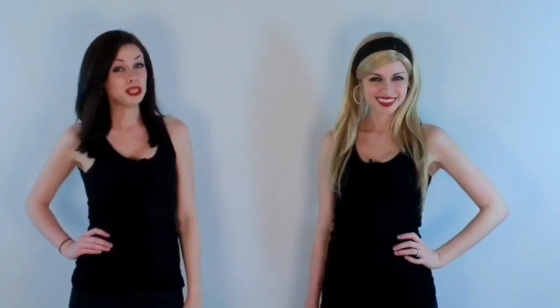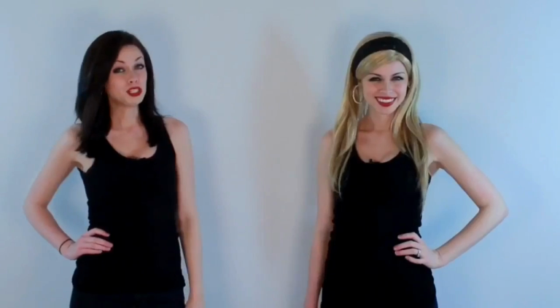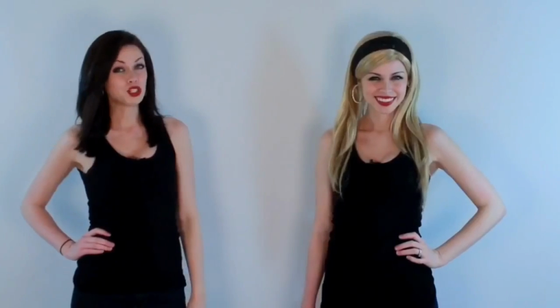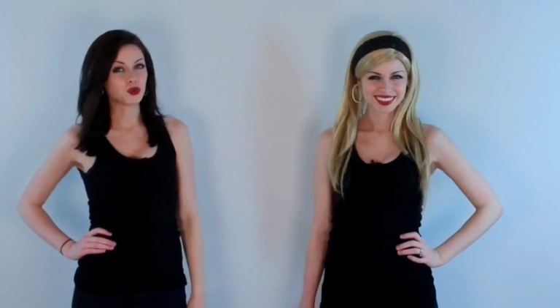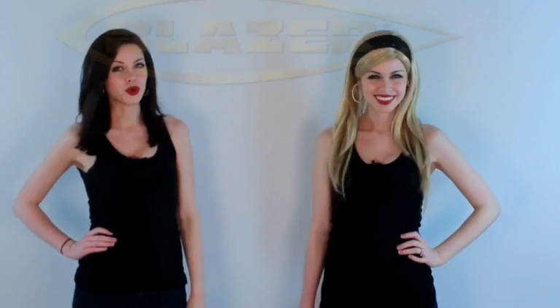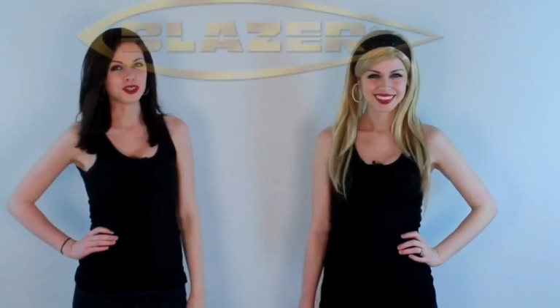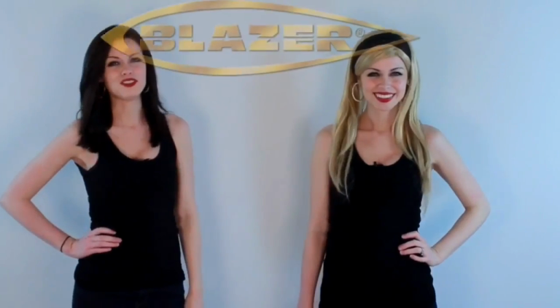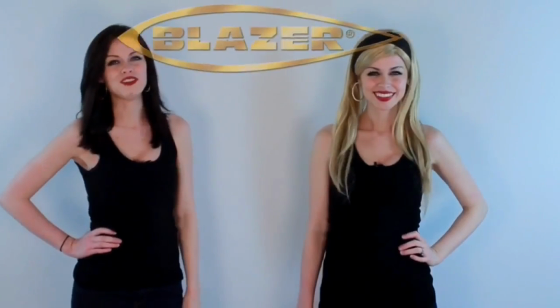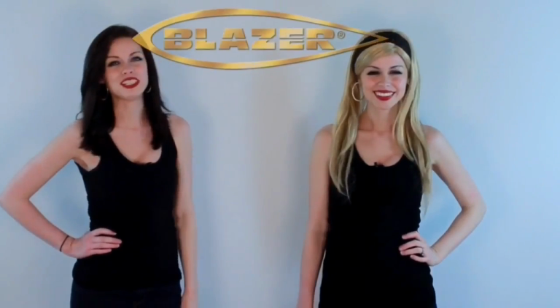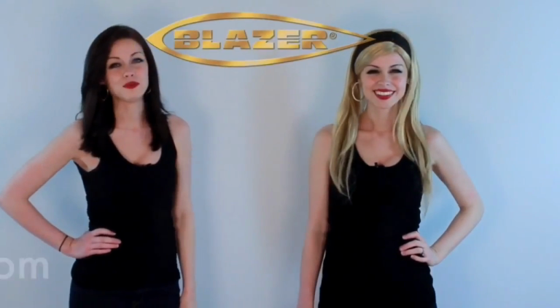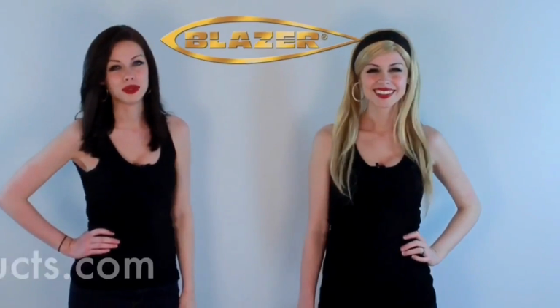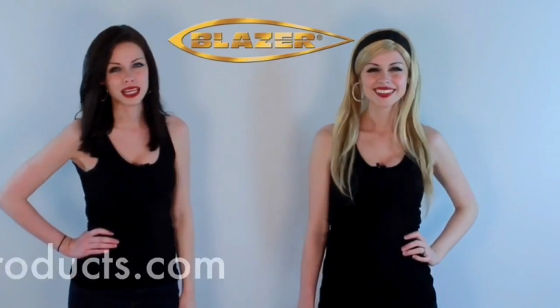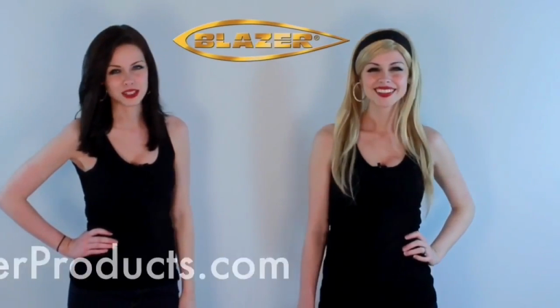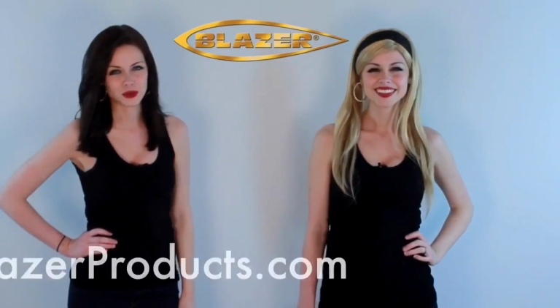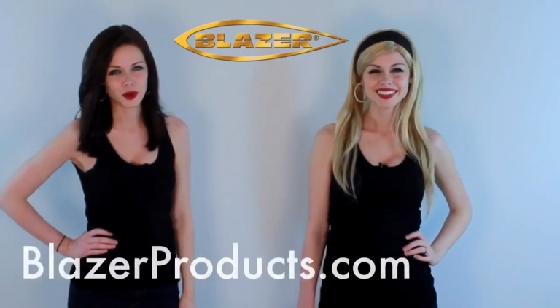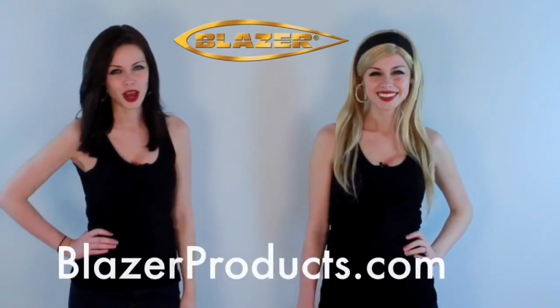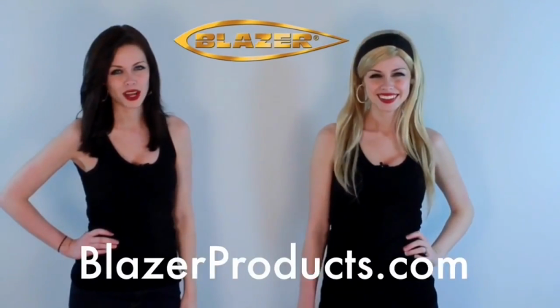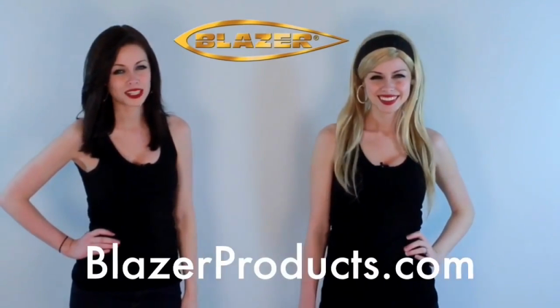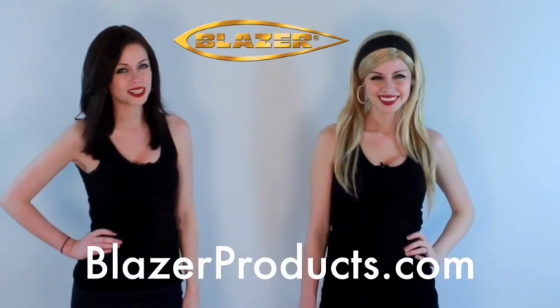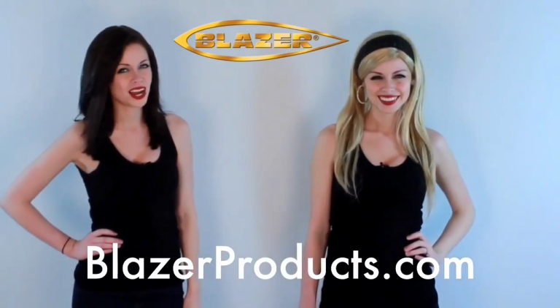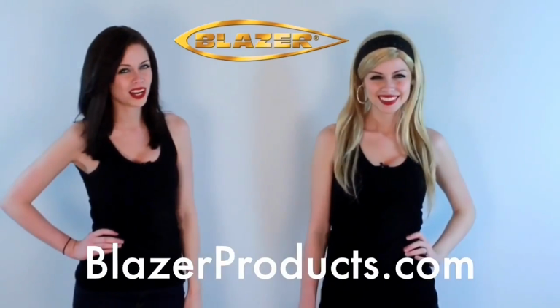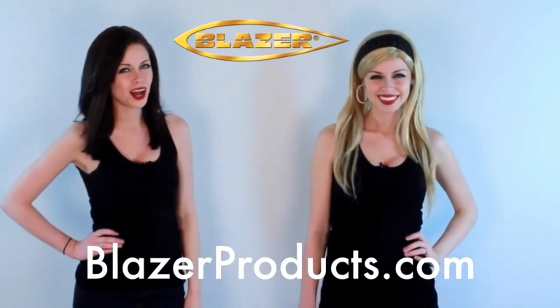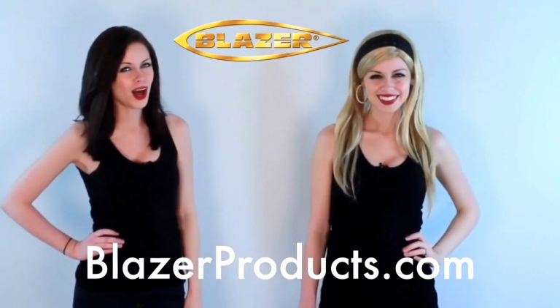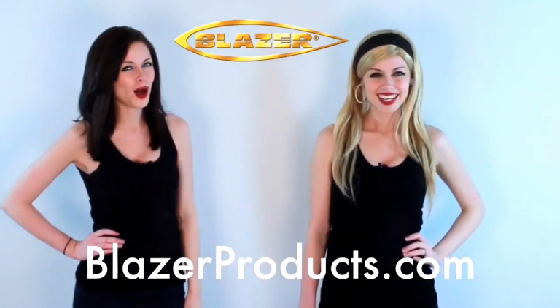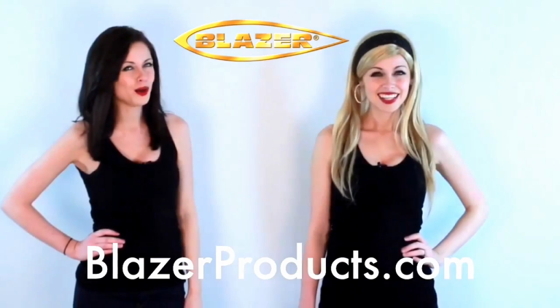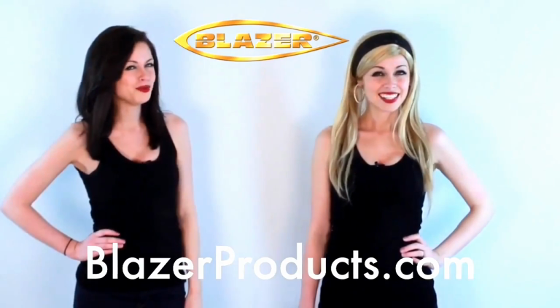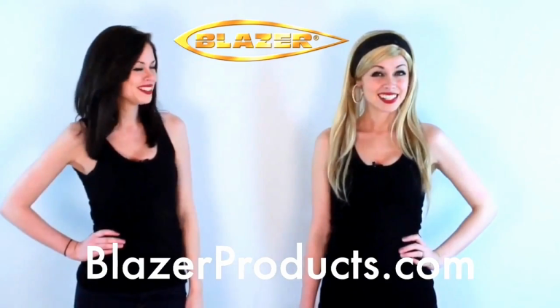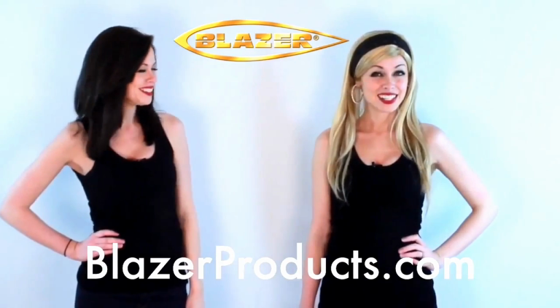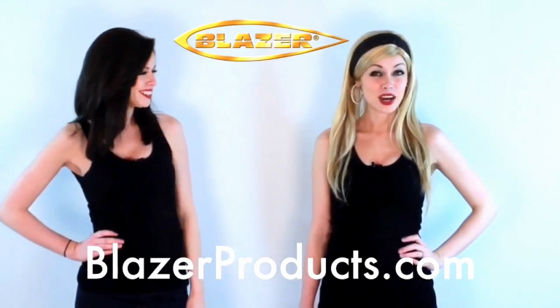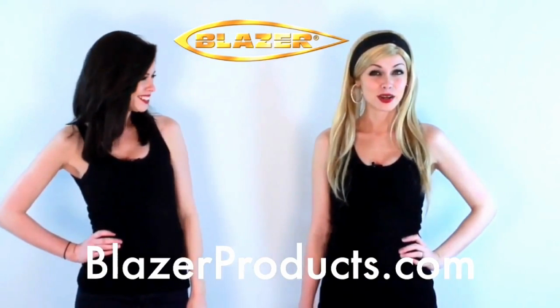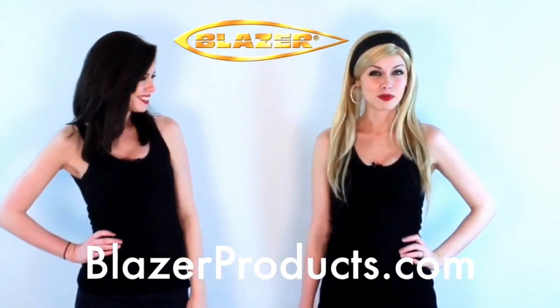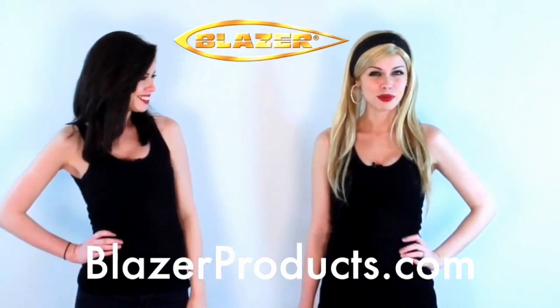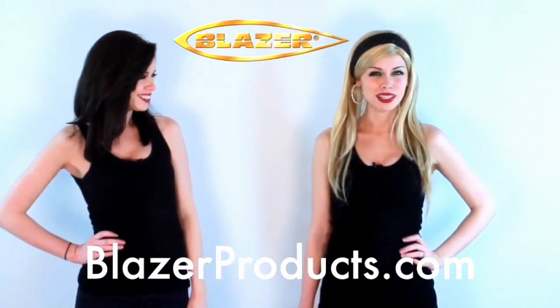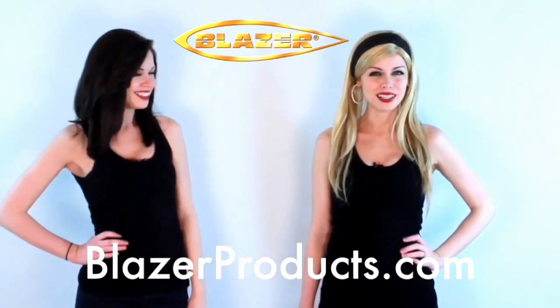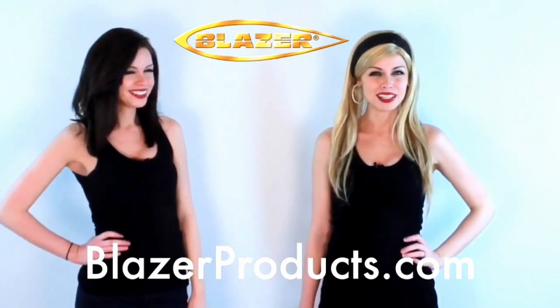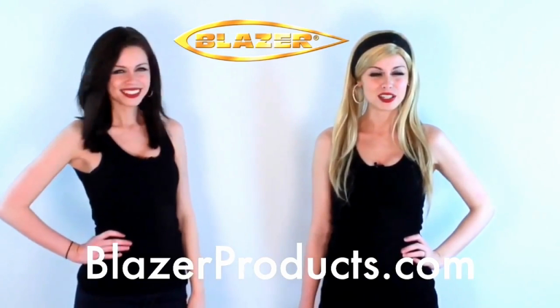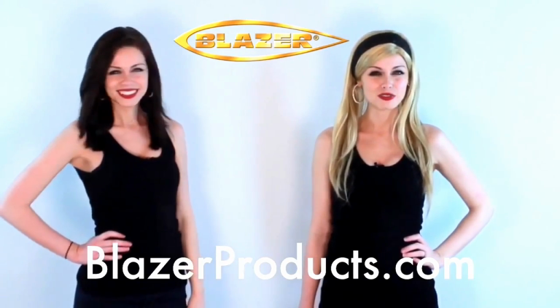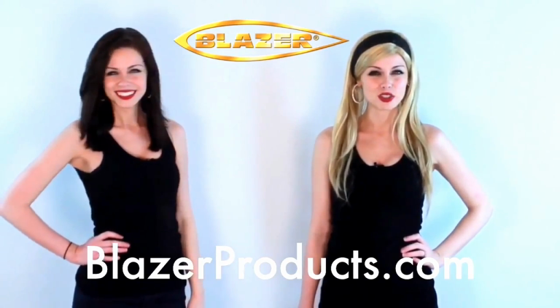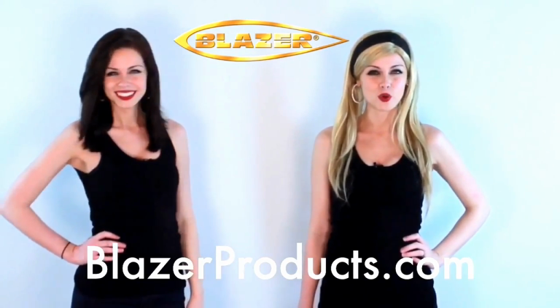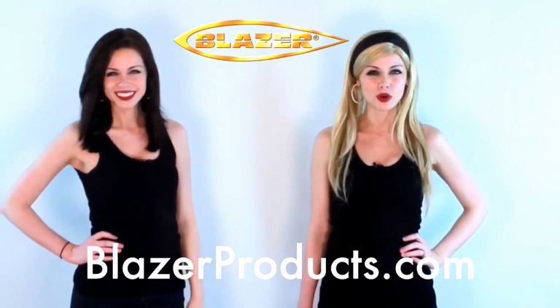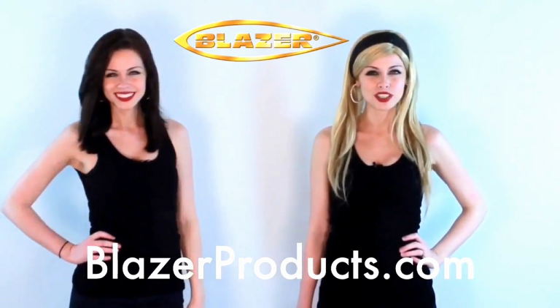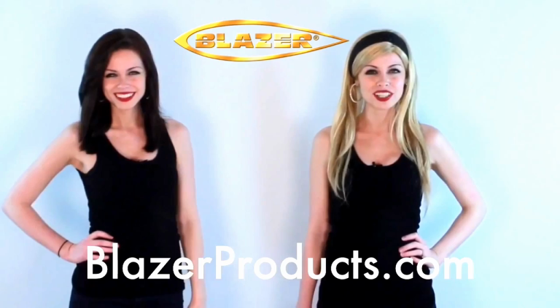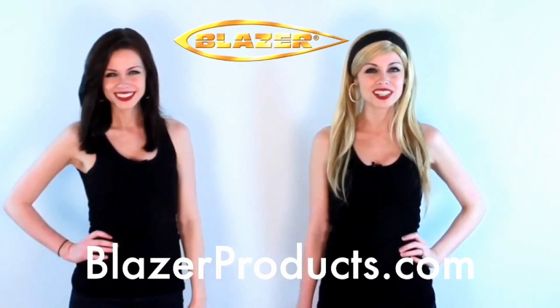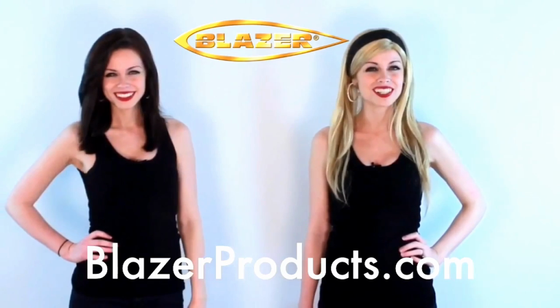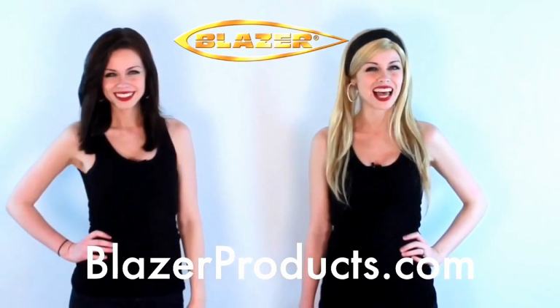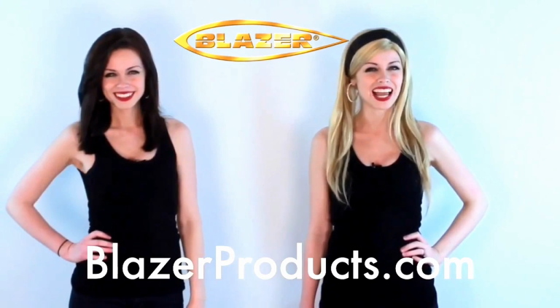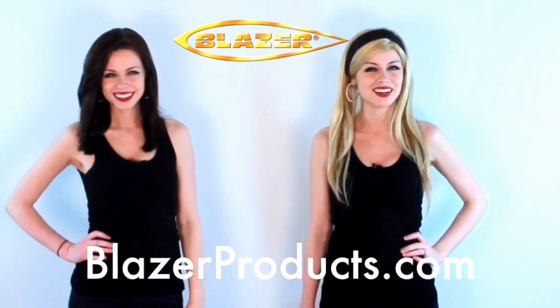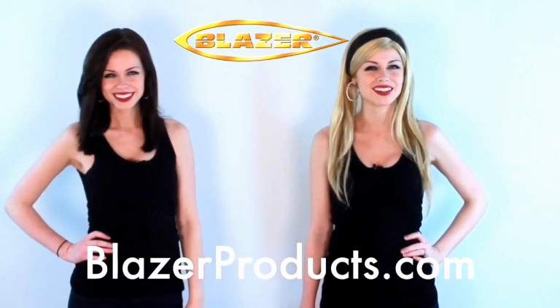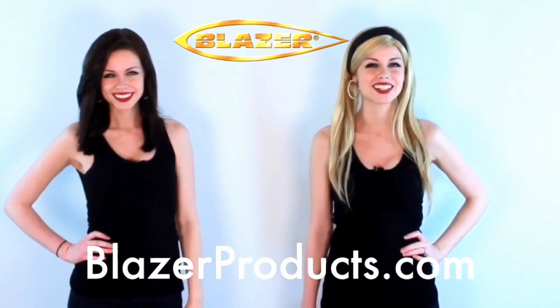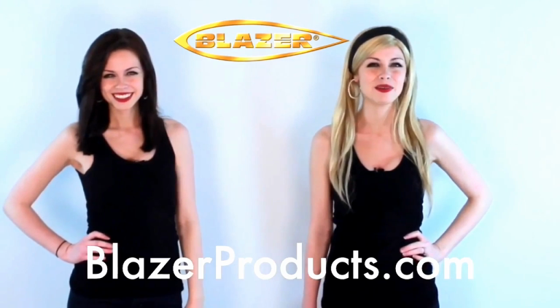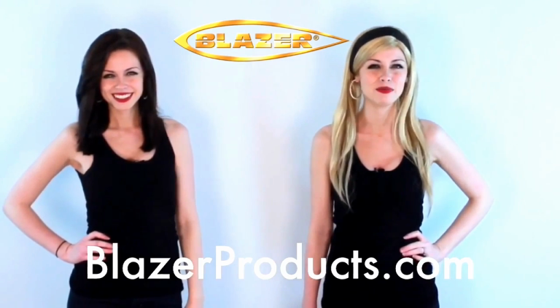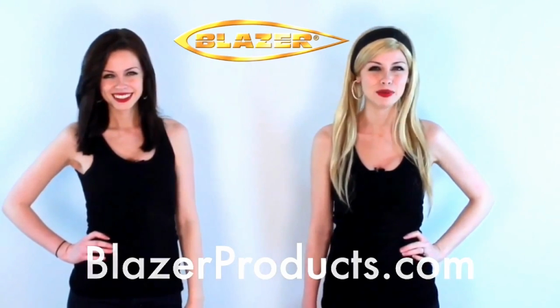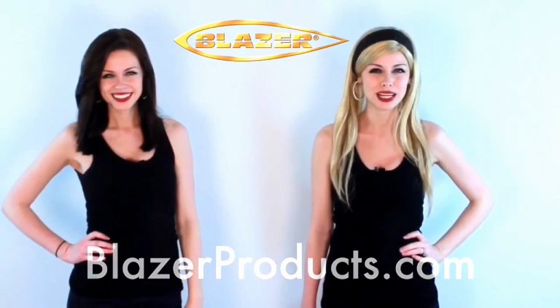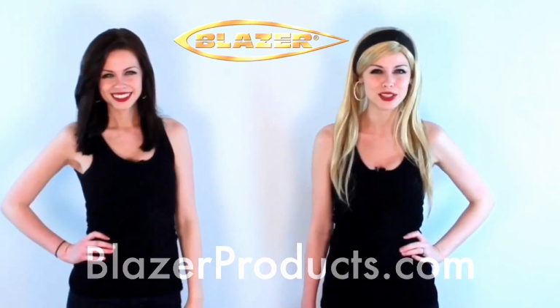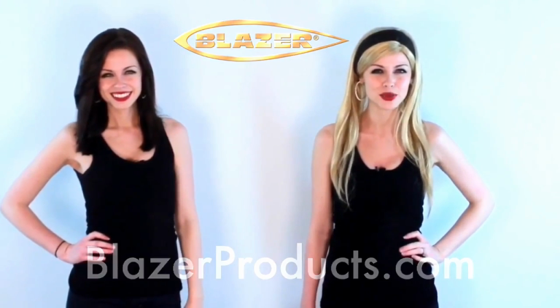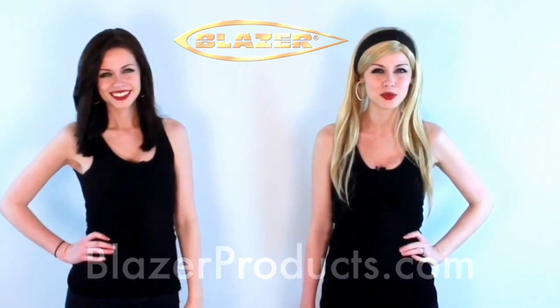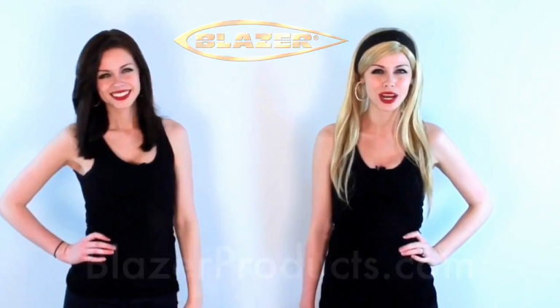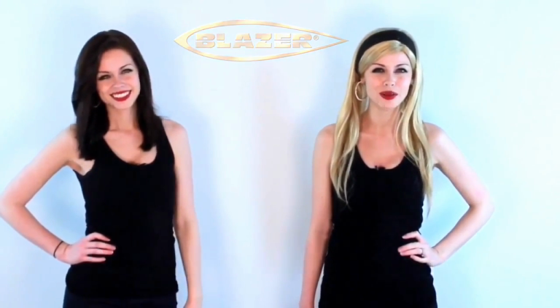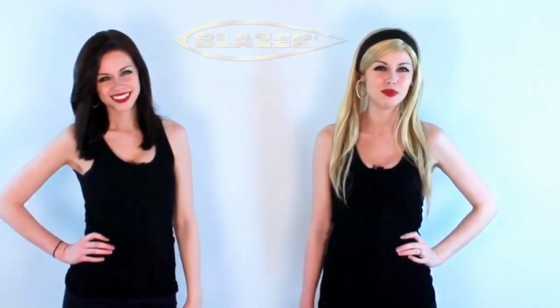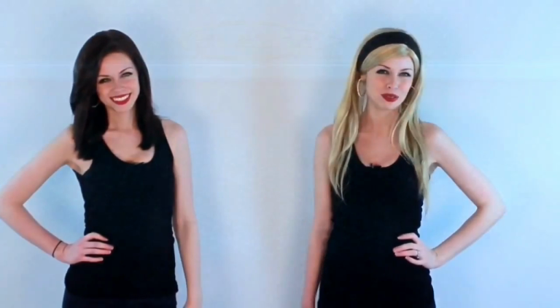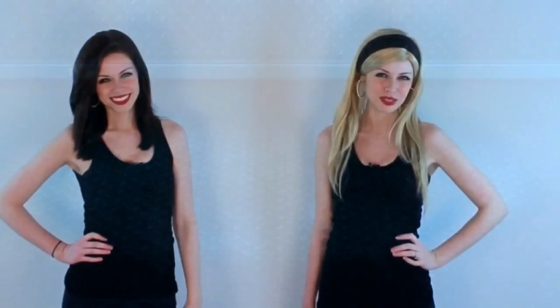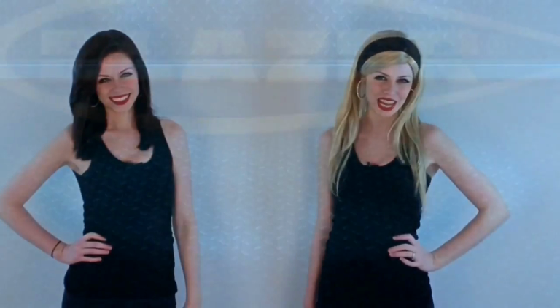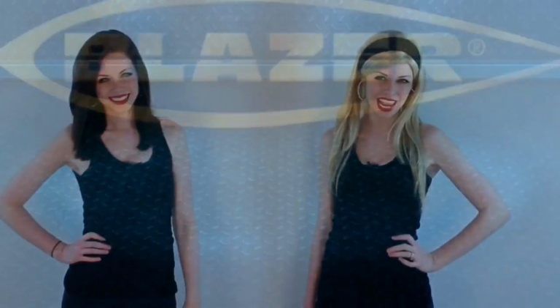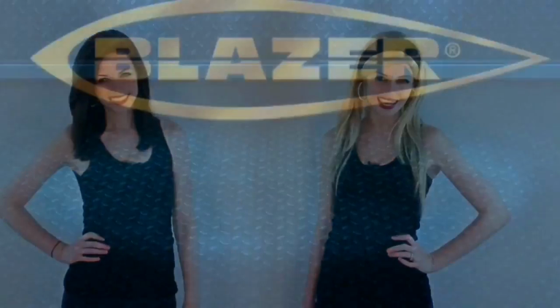Be sure to visit BlazerProducts.com to see our complete list of torches, lighters, and Blazer brand butane.